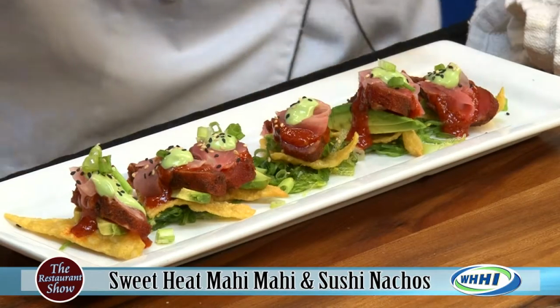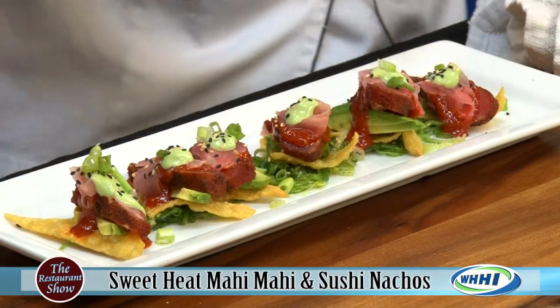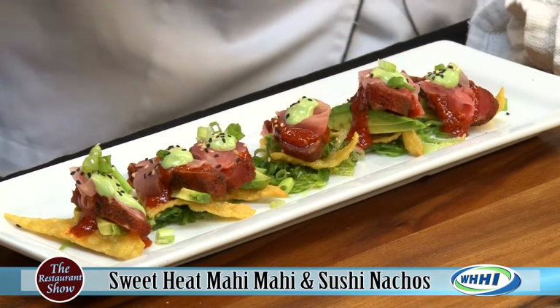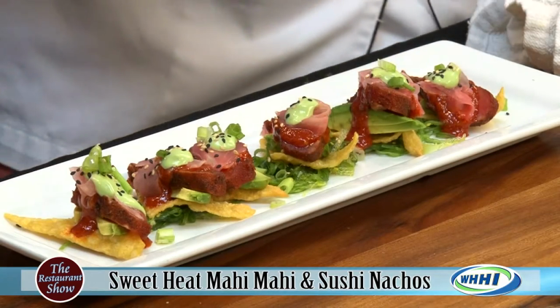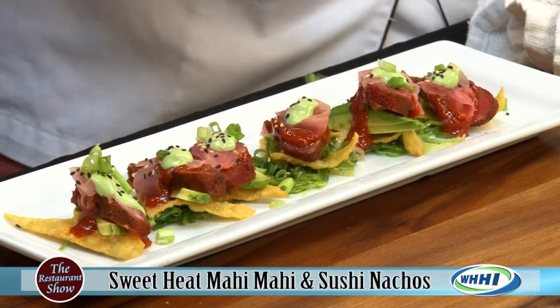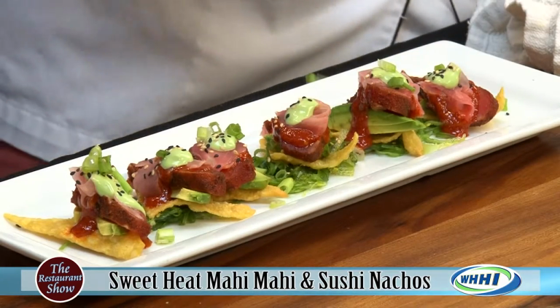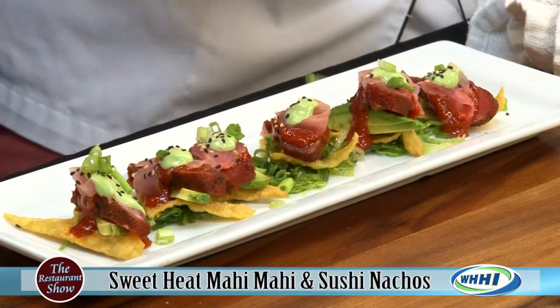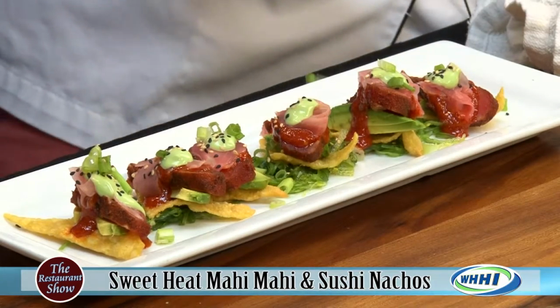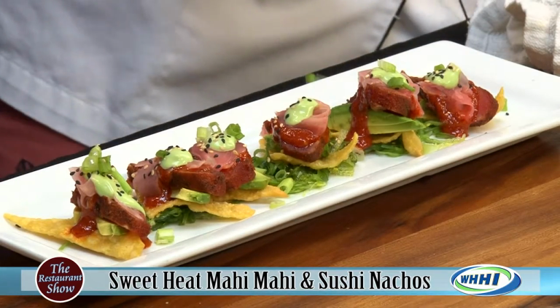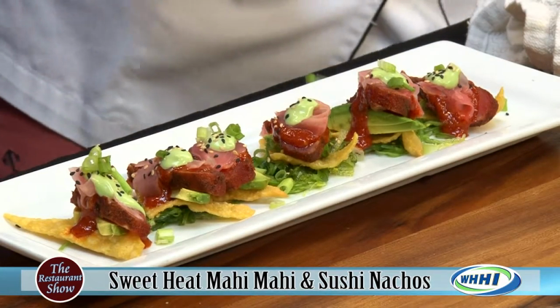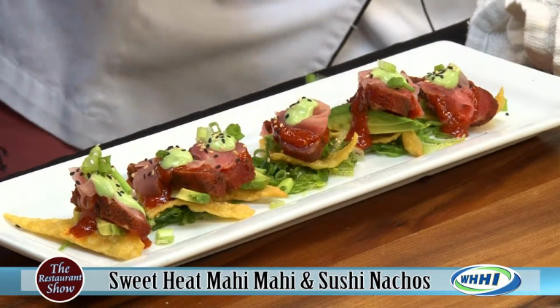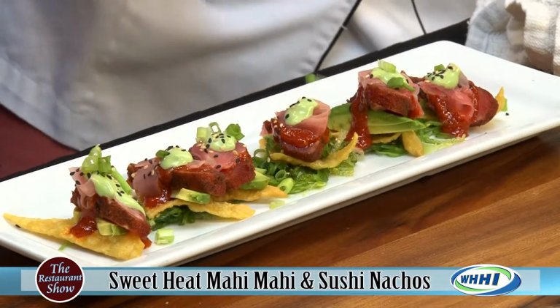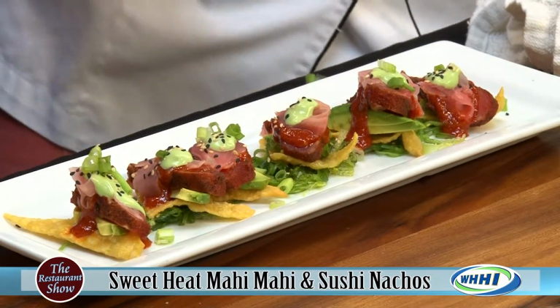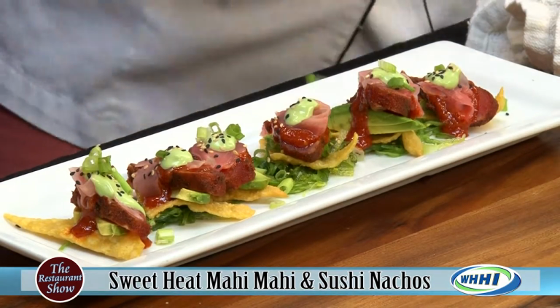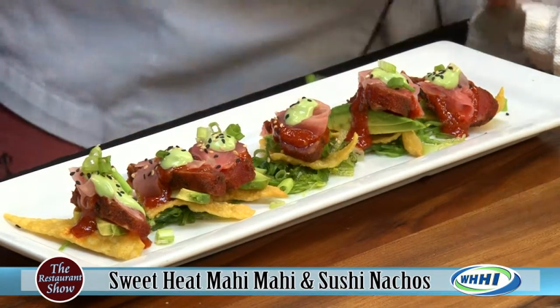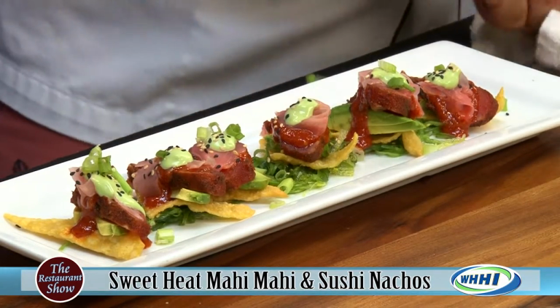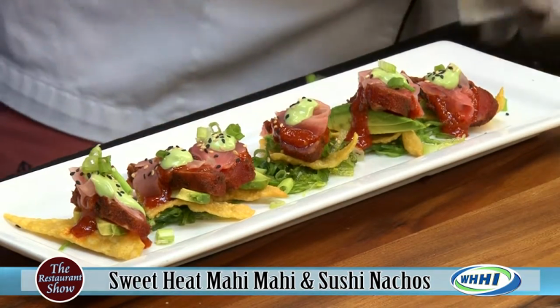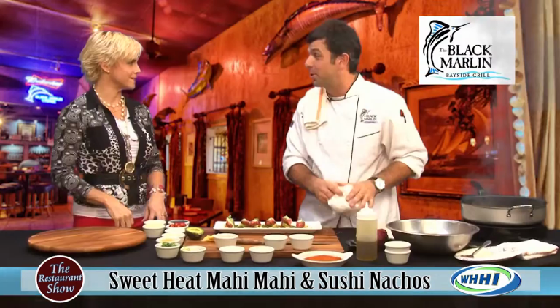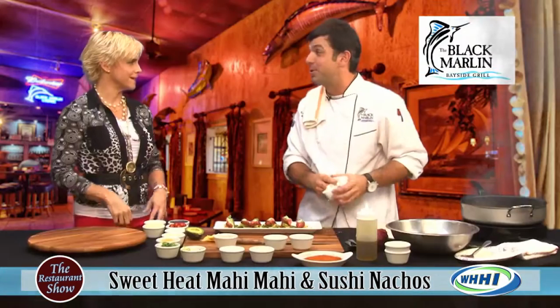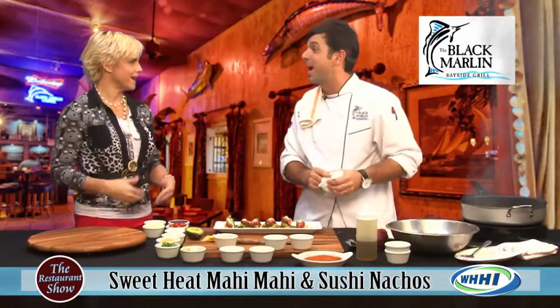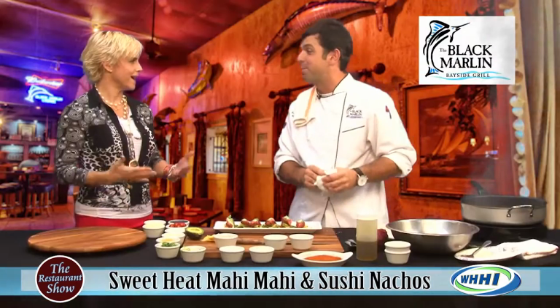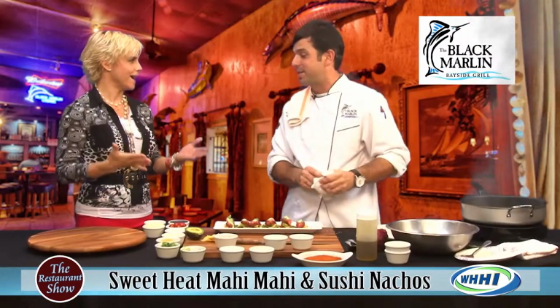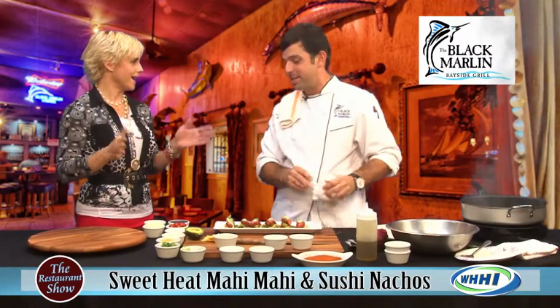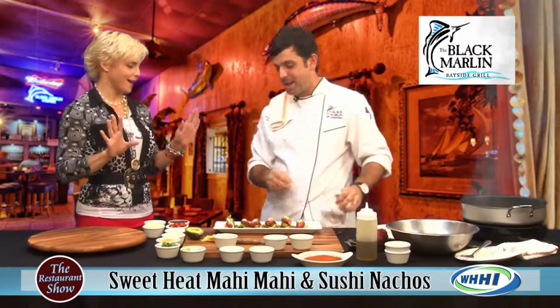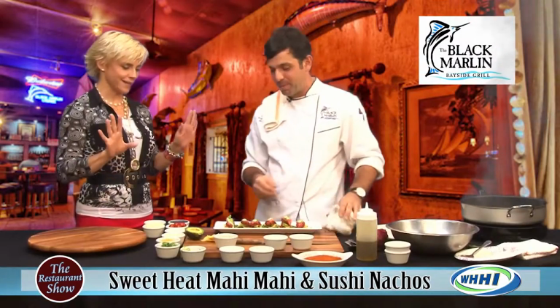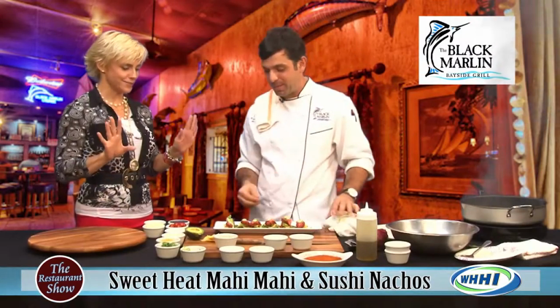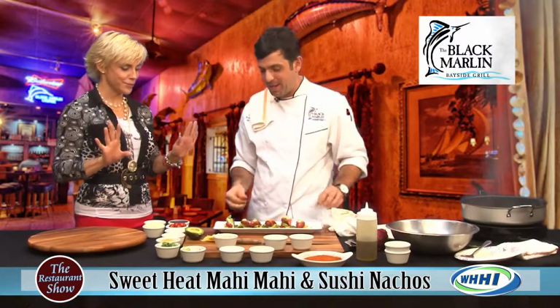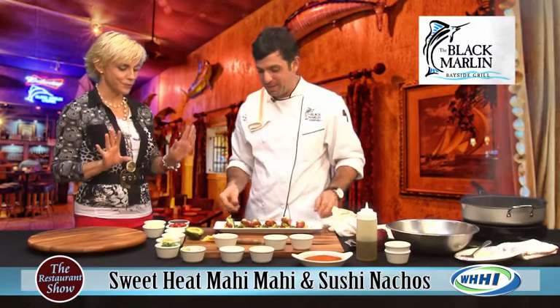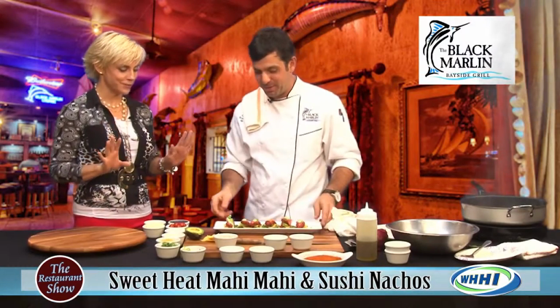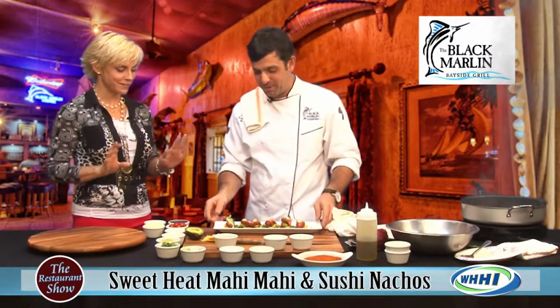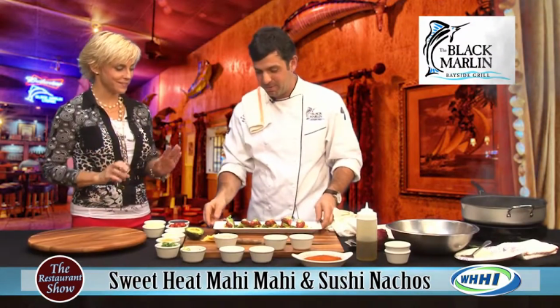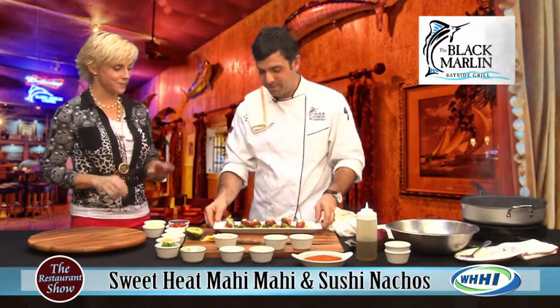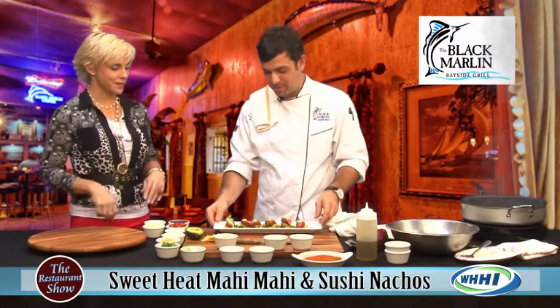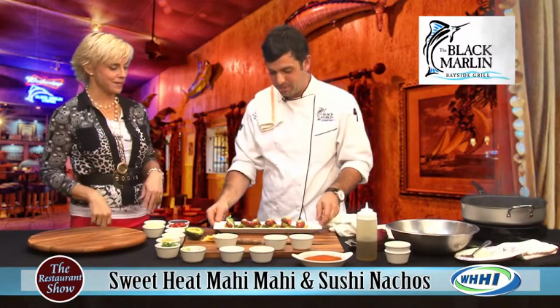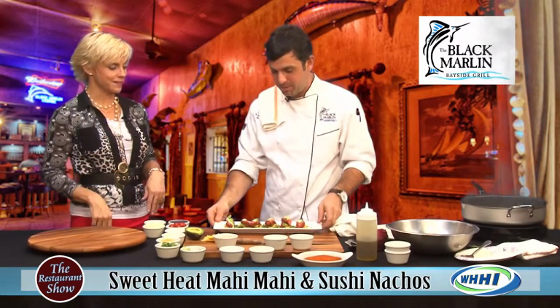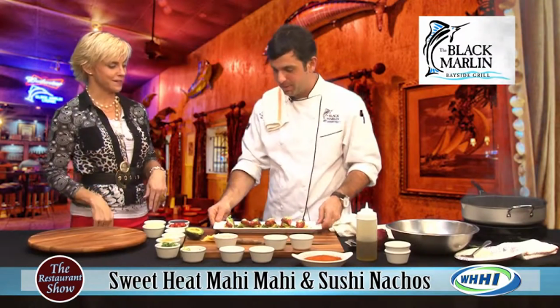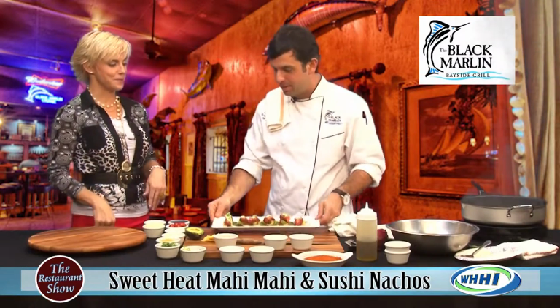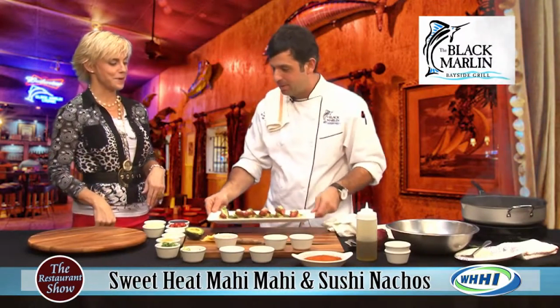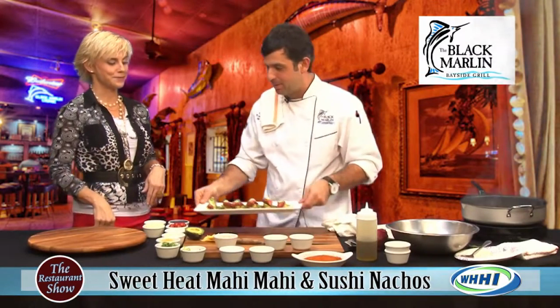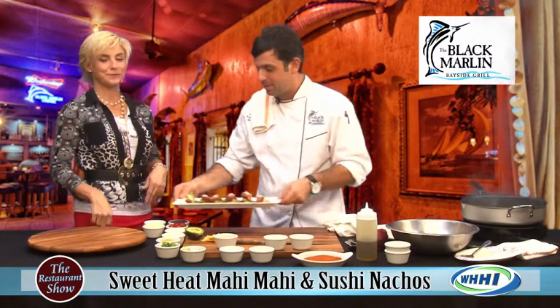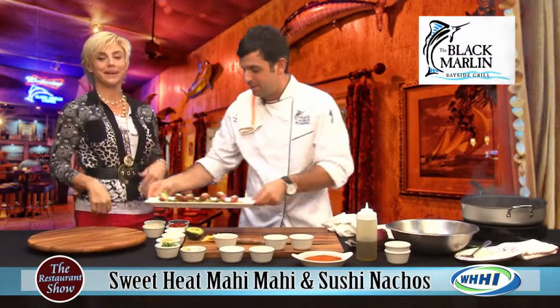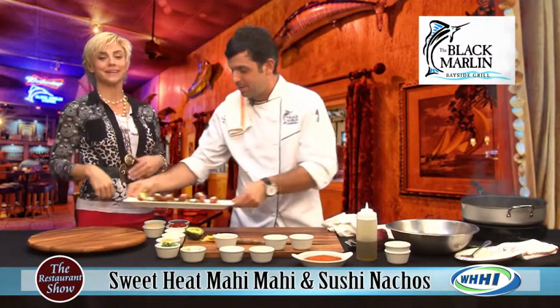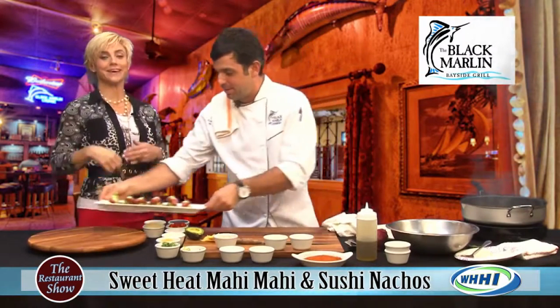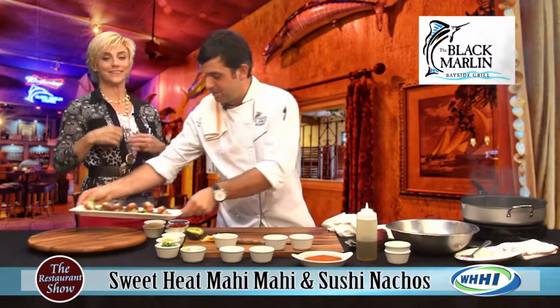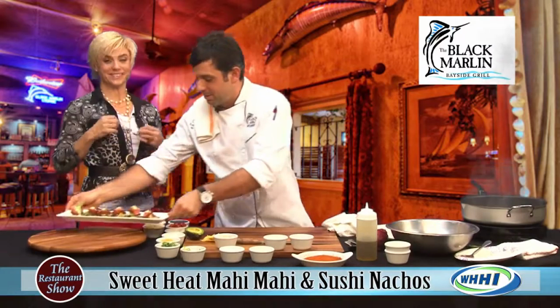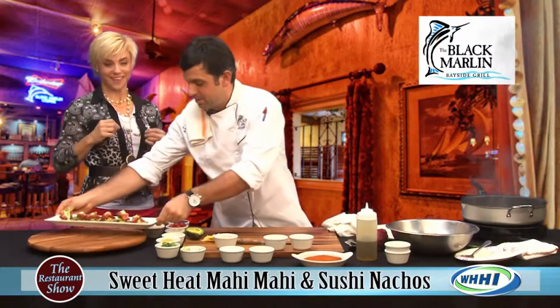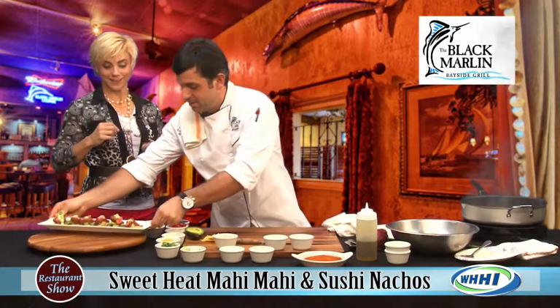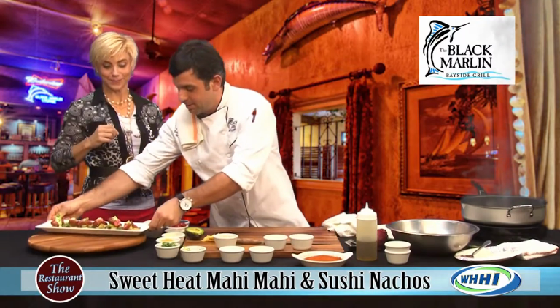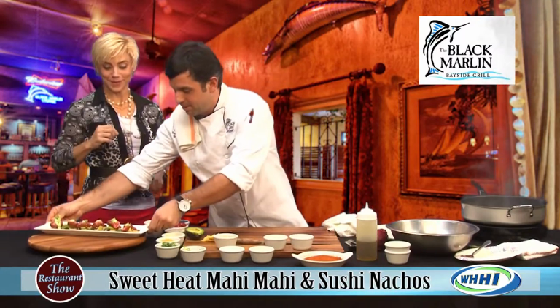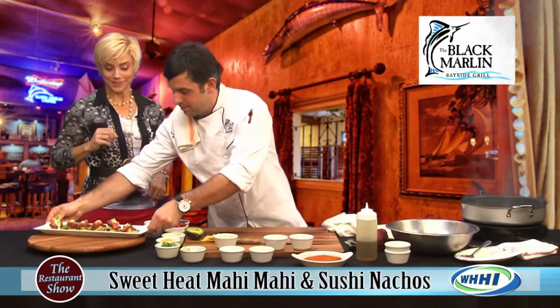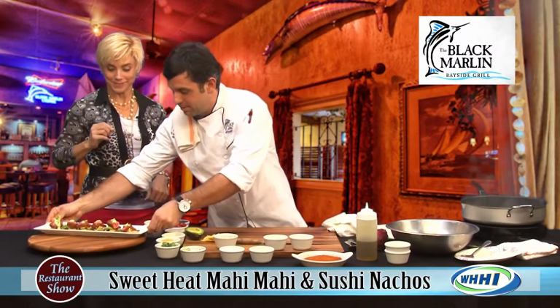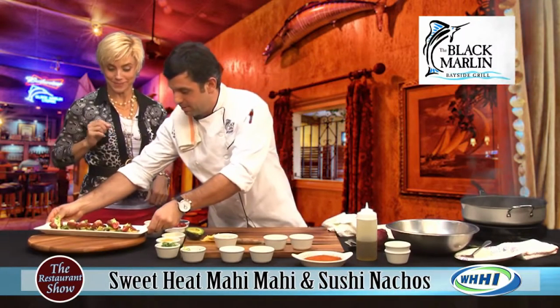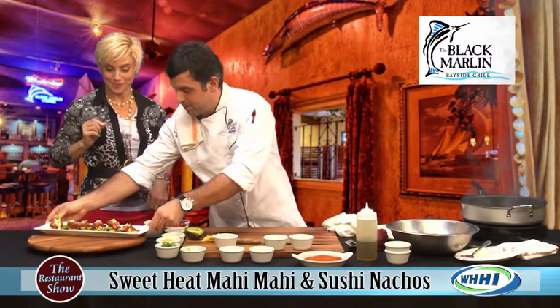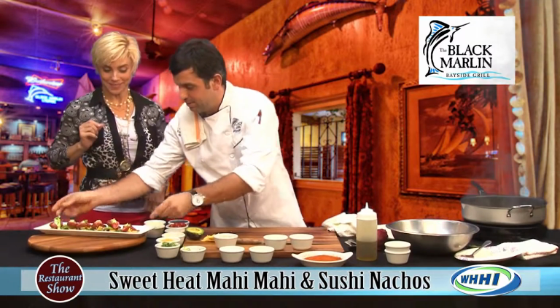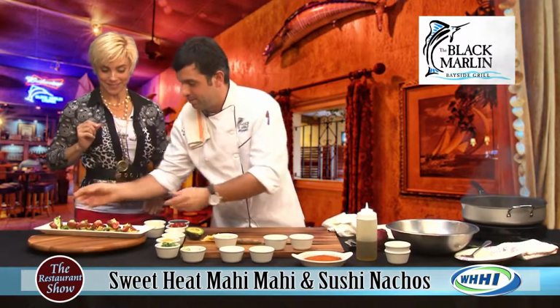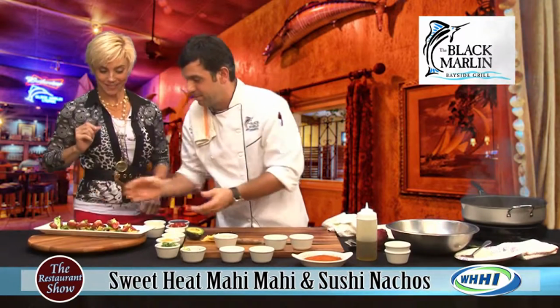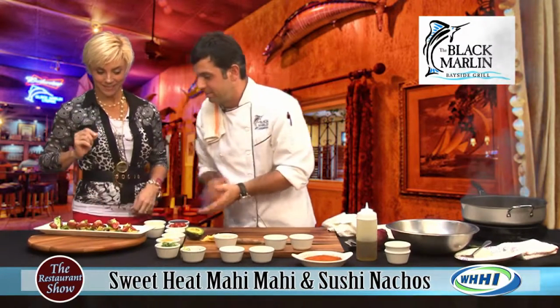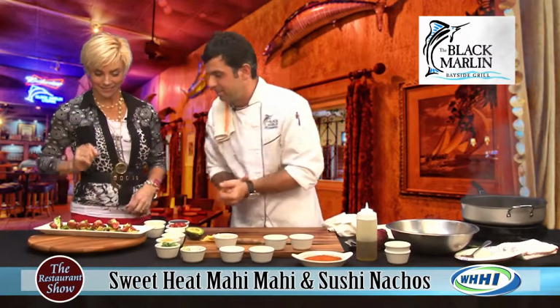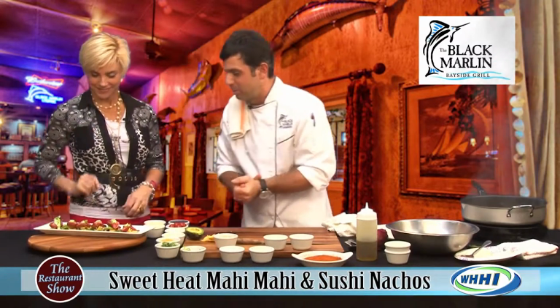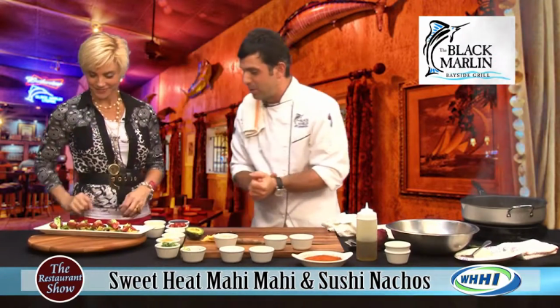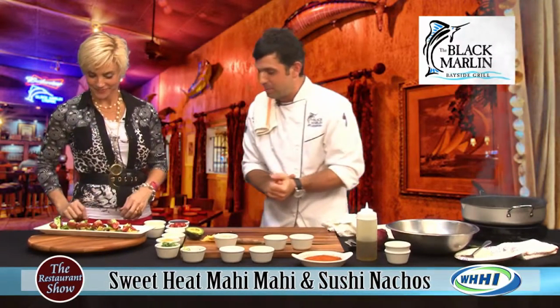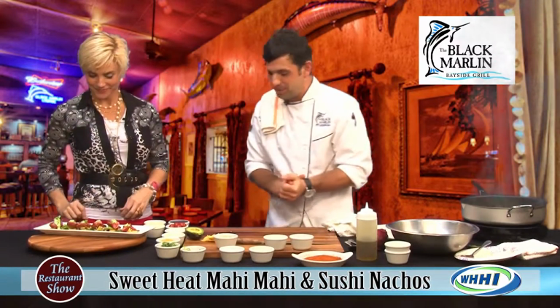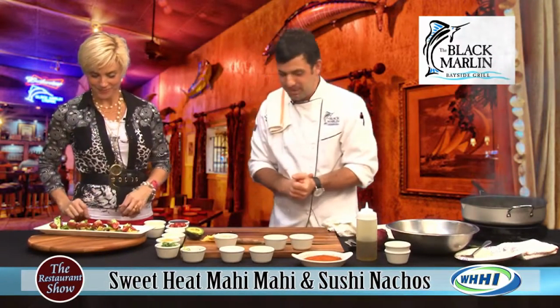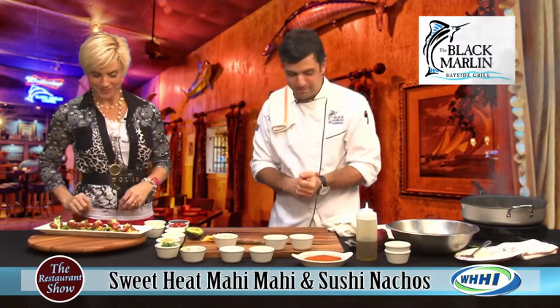This is your top selling appetizer. This is our top selling appetizer. I can totally see why — I'm about to find out exactly why in just a minute here. Bon appétit.